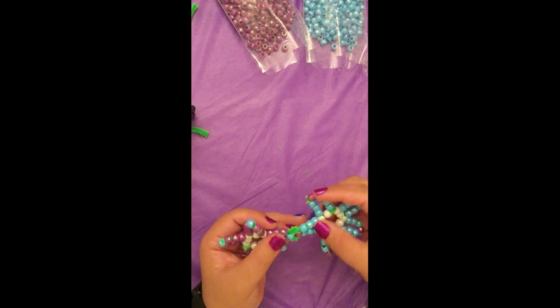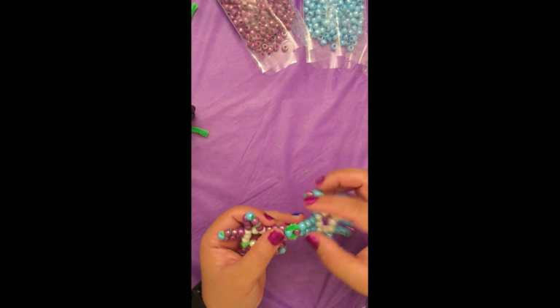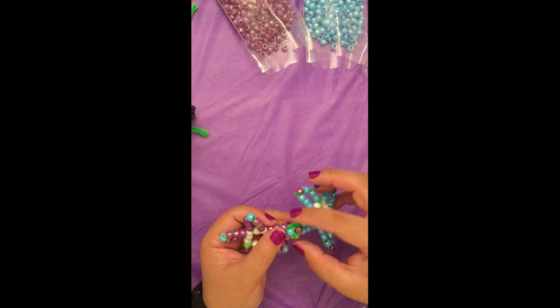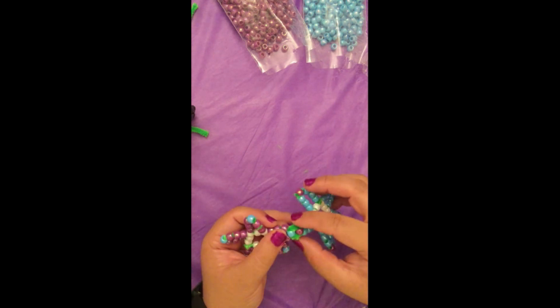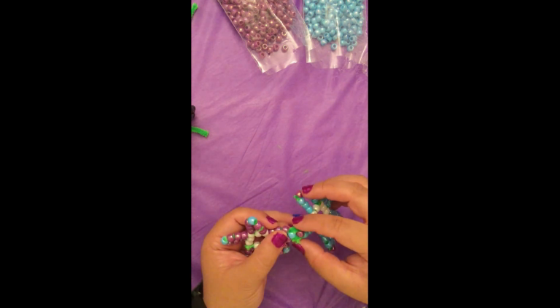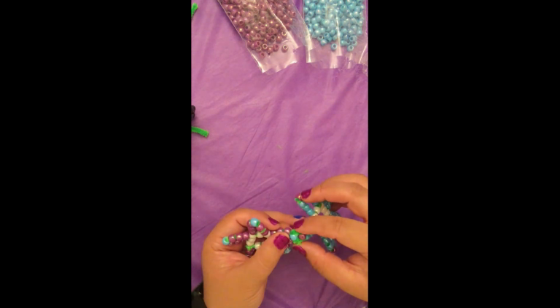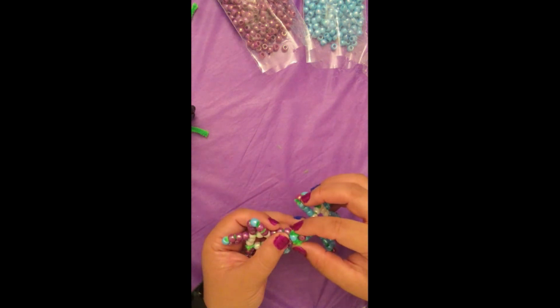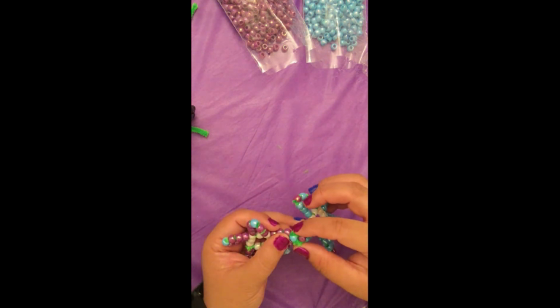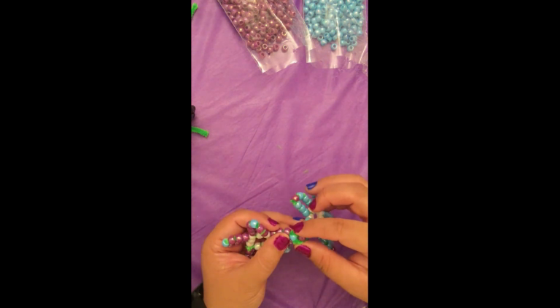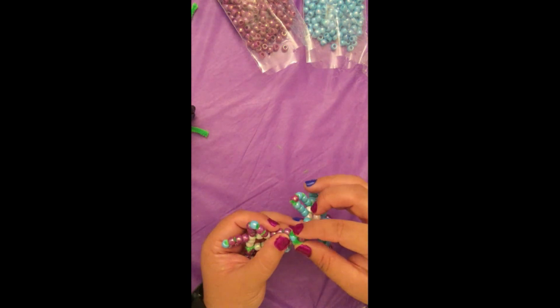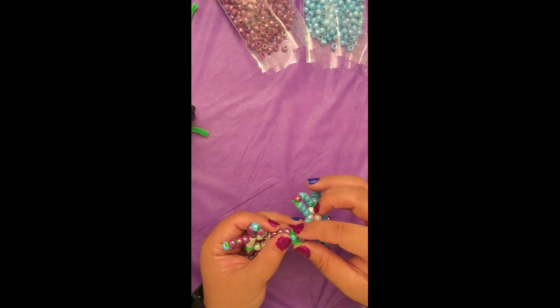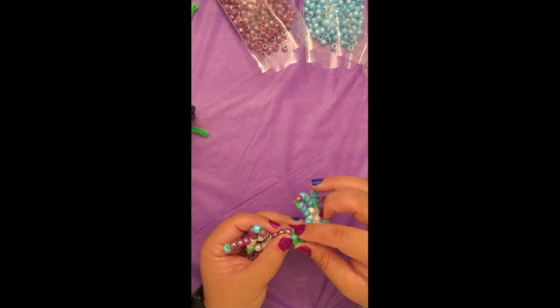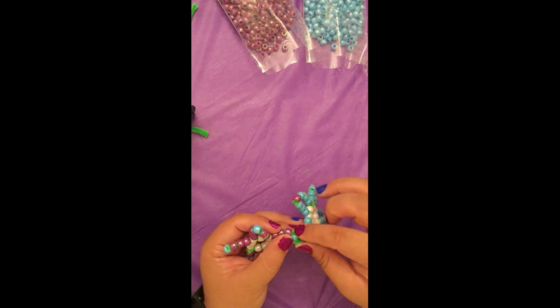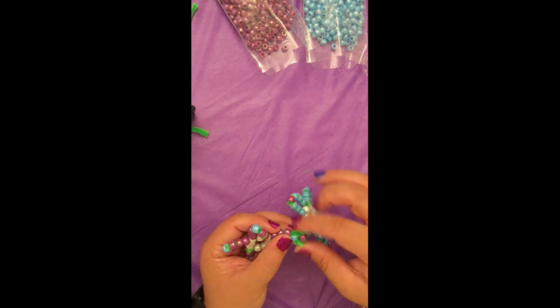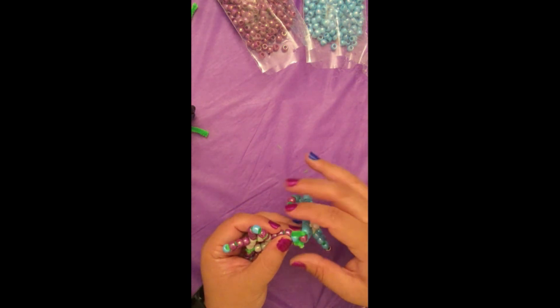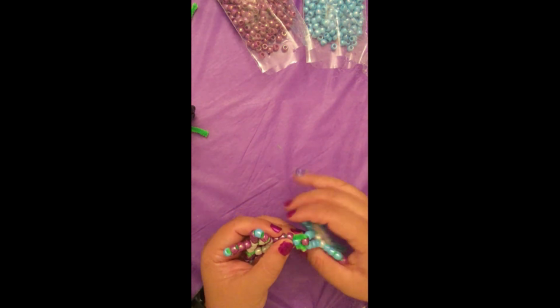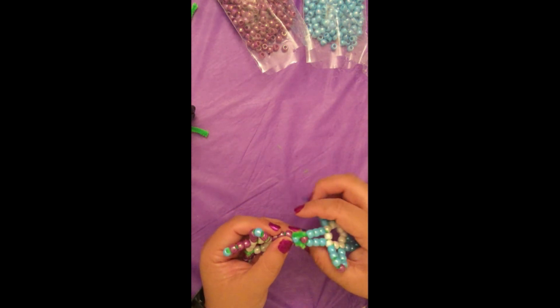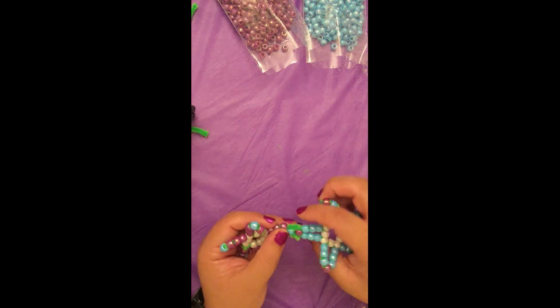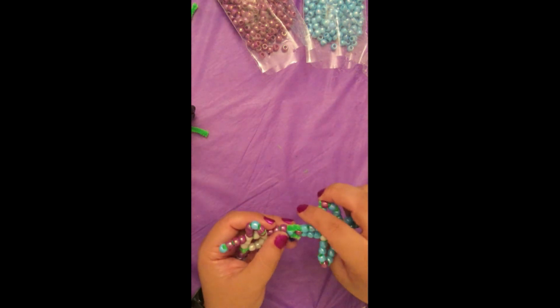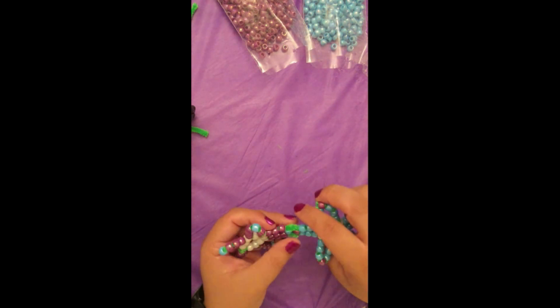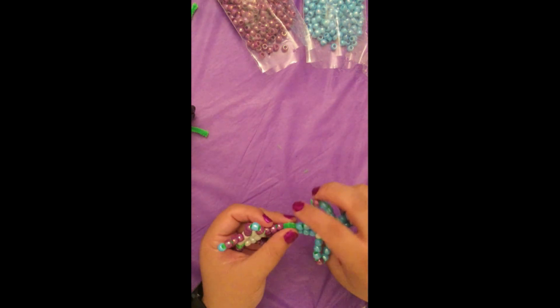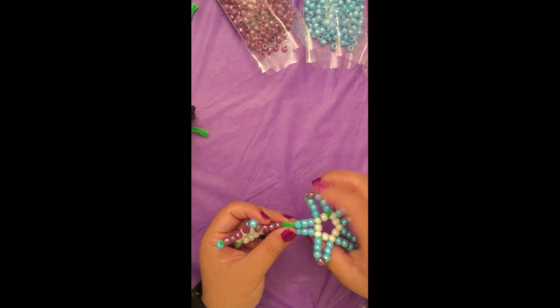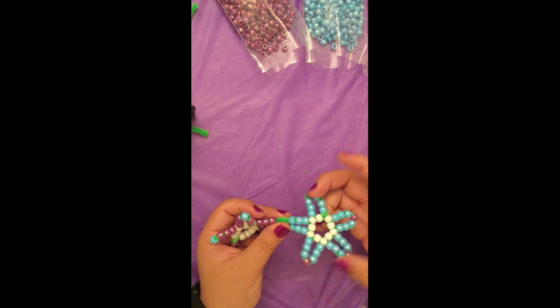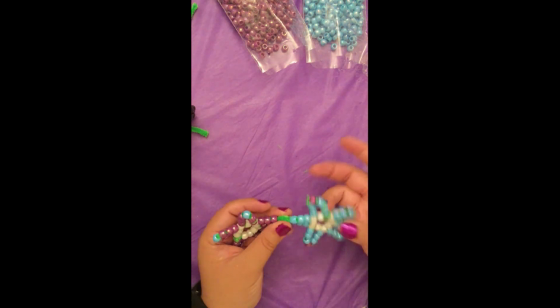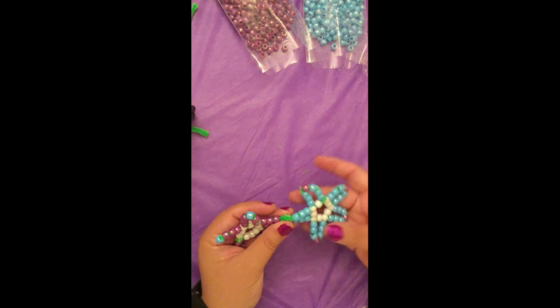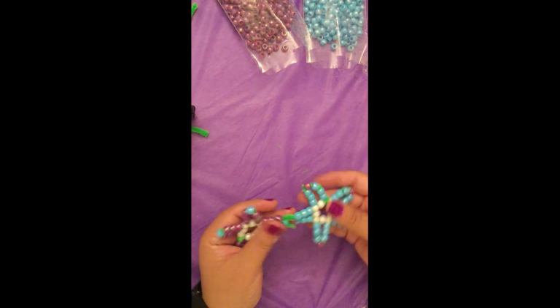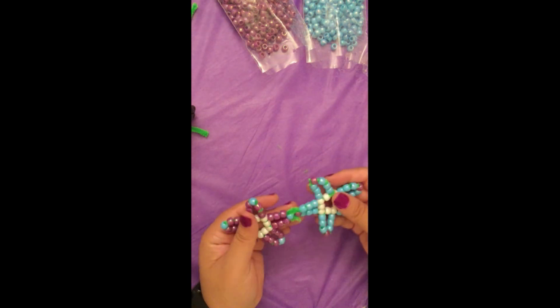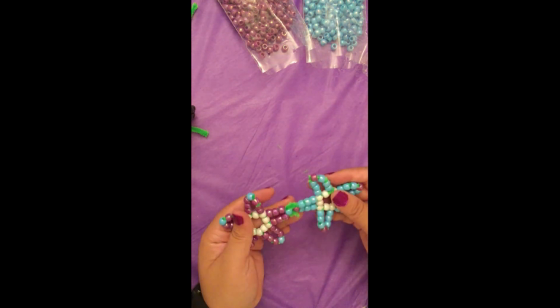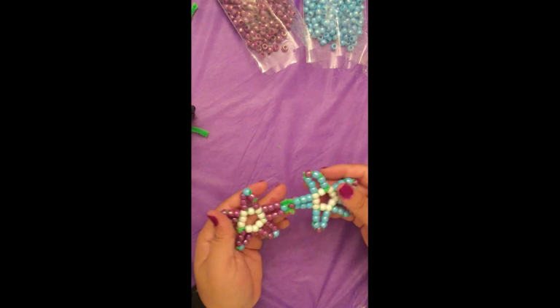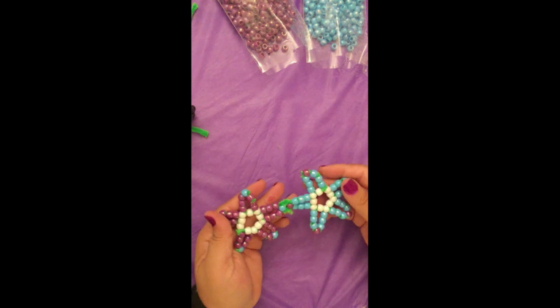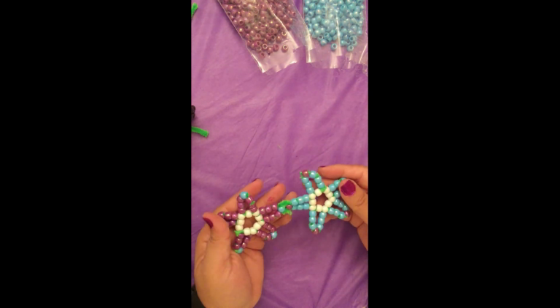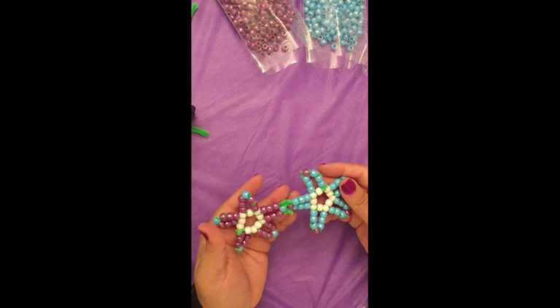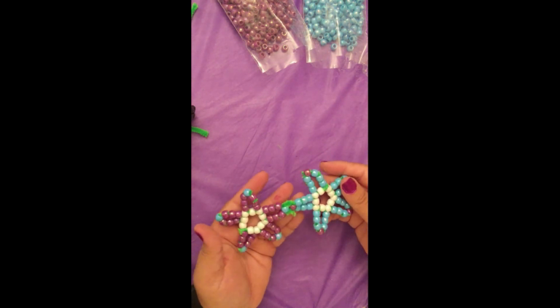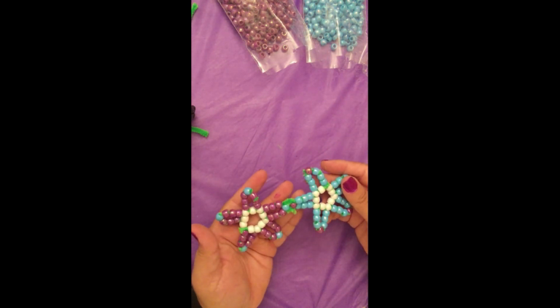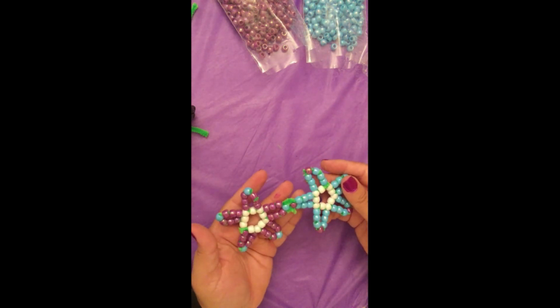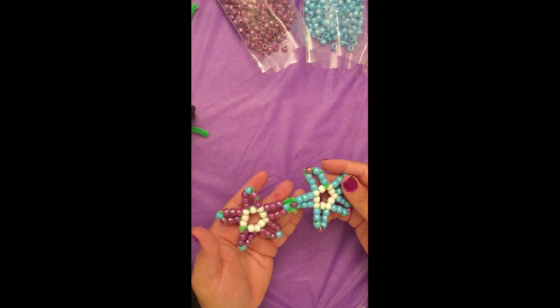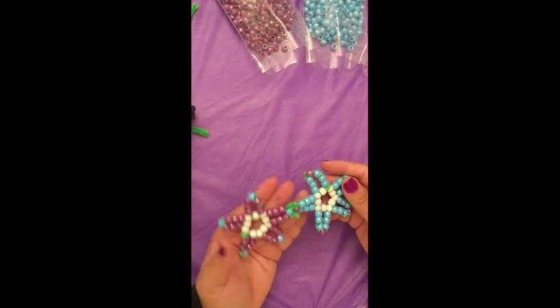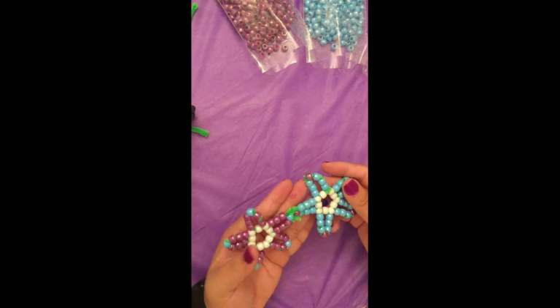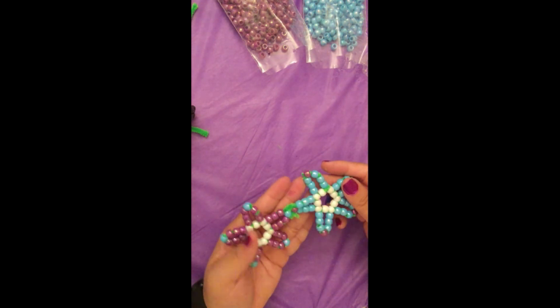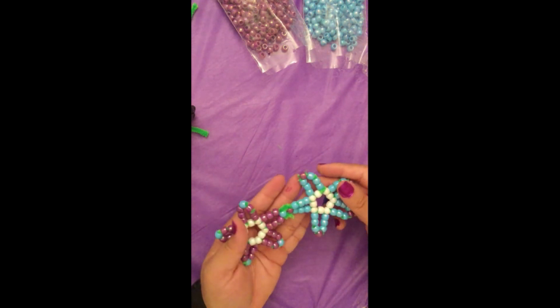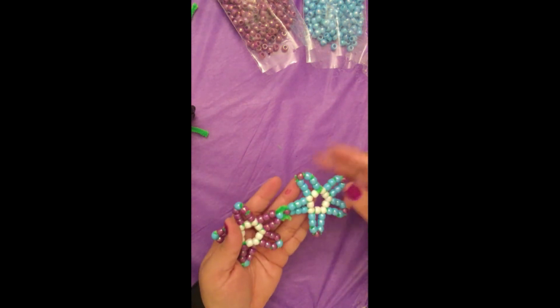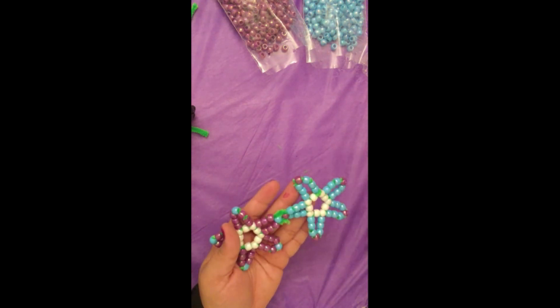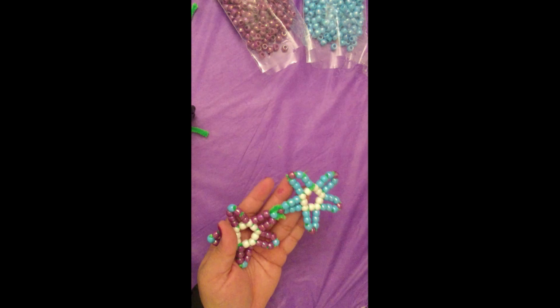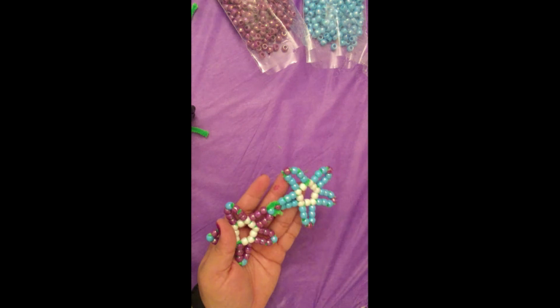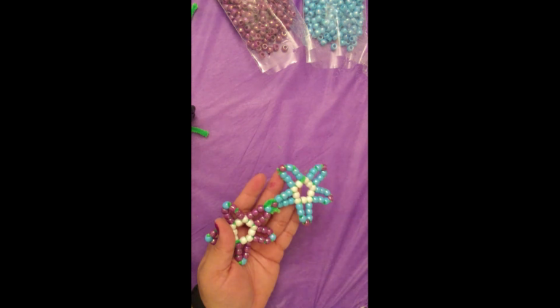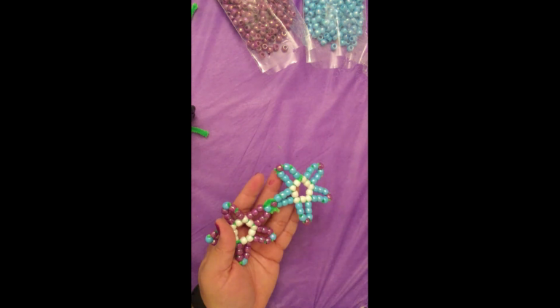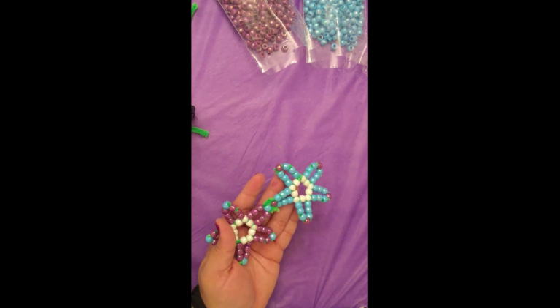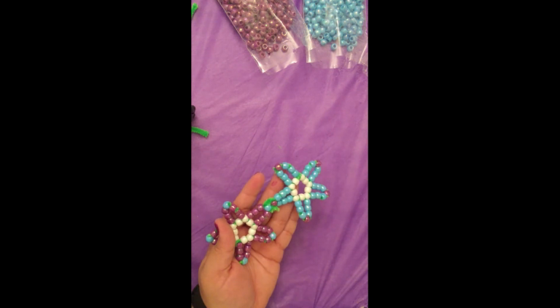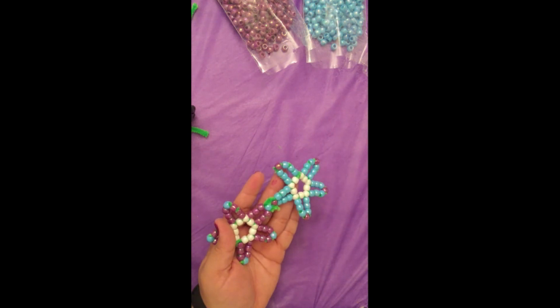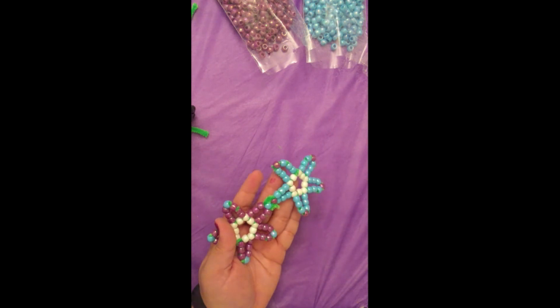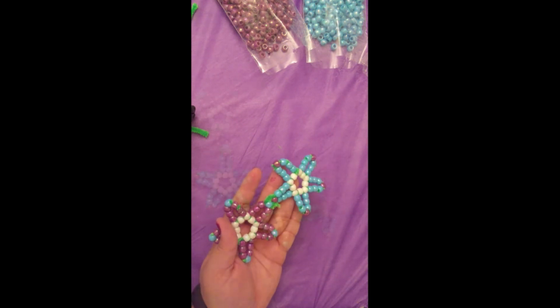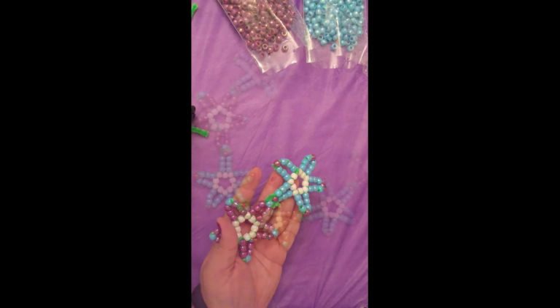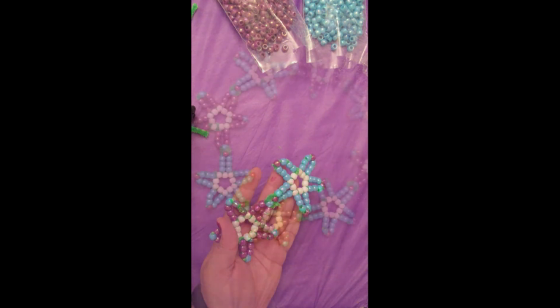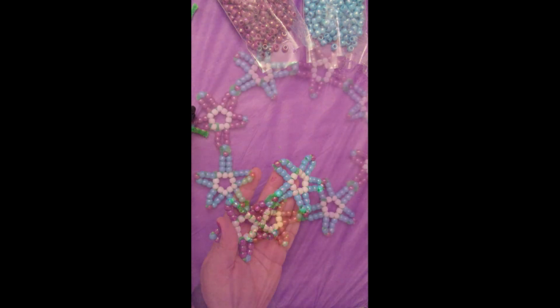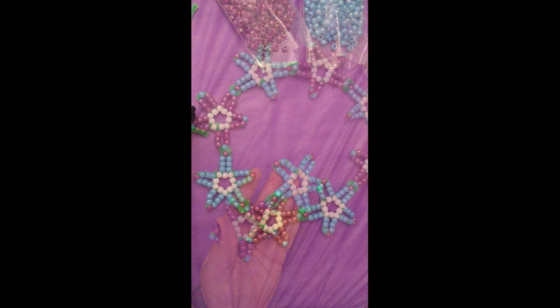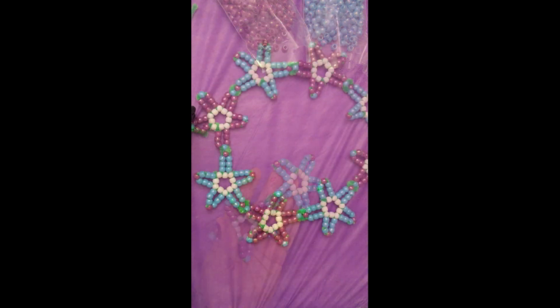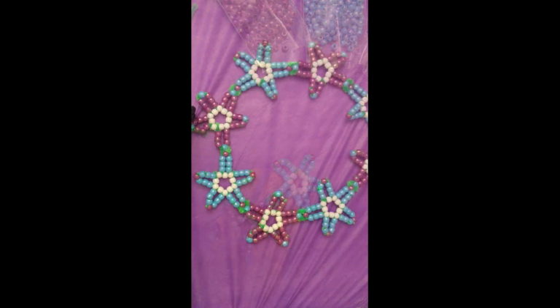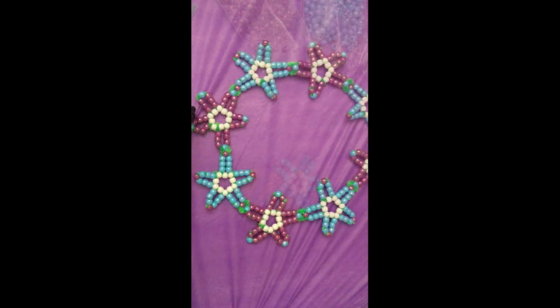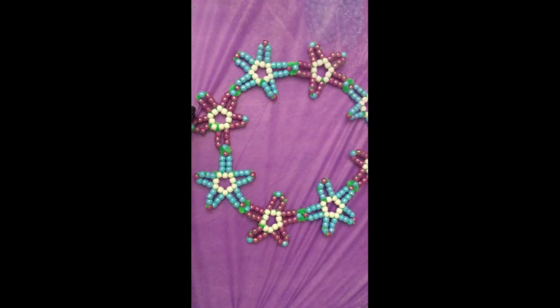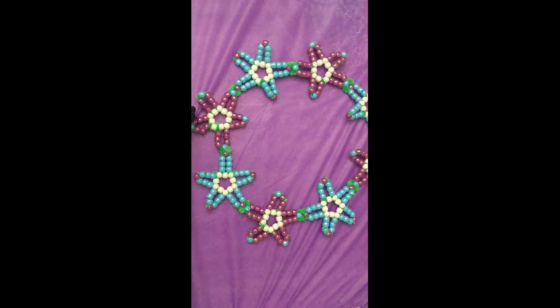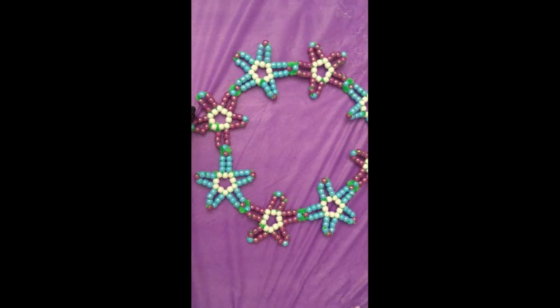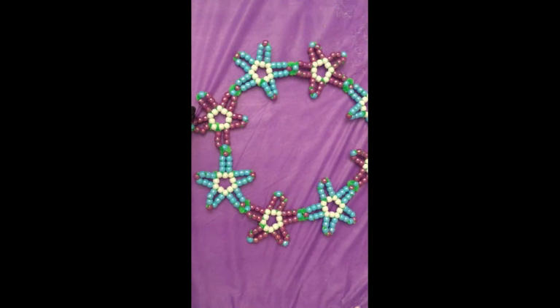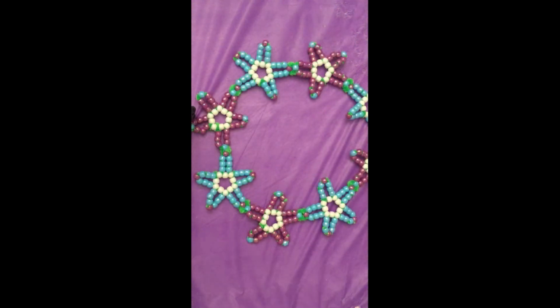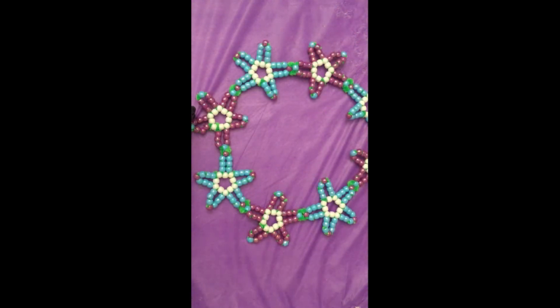Once you have enough flowers to go around your whole head, you're going to close up your crown. Make sure to close it the exact same way you add a new flower.